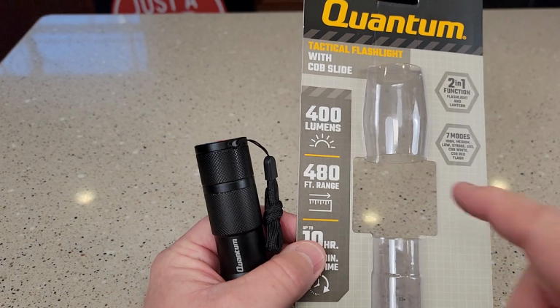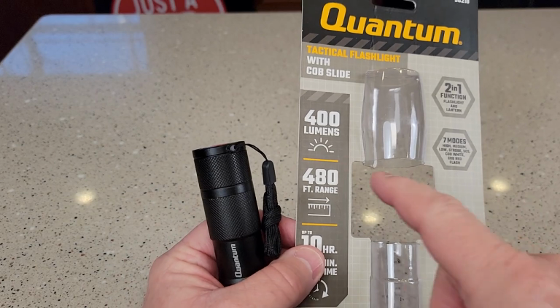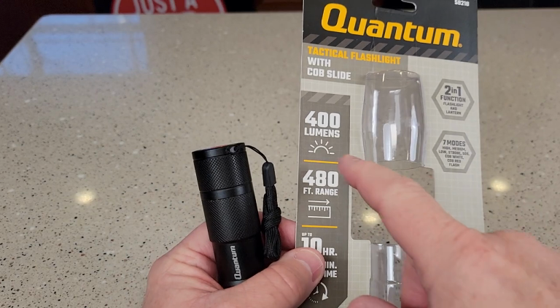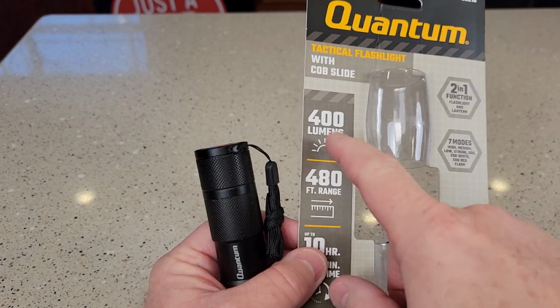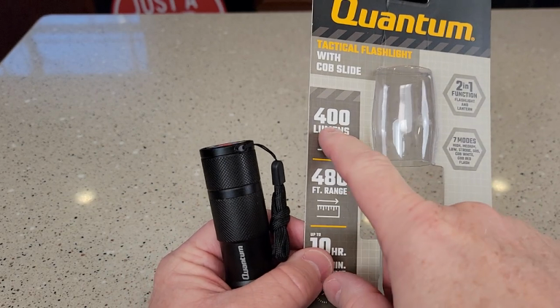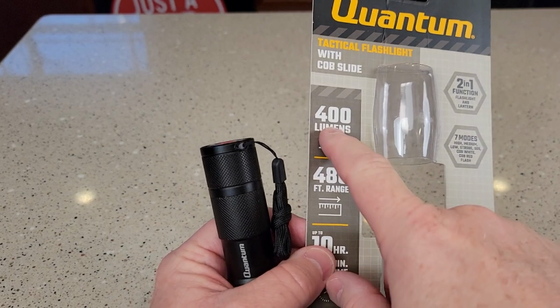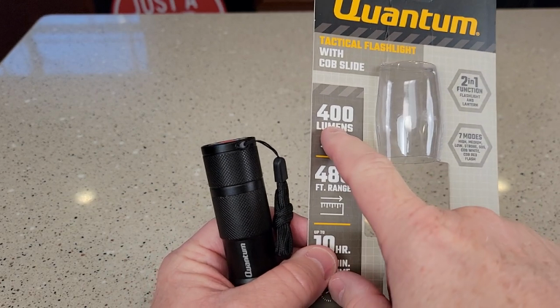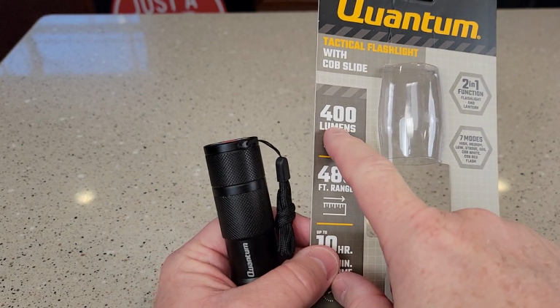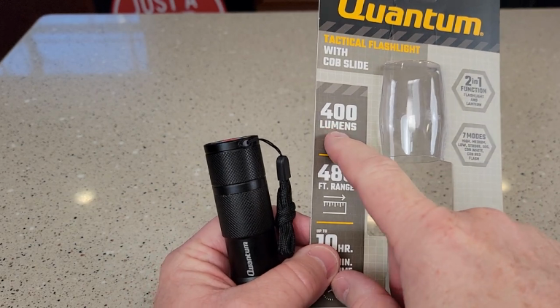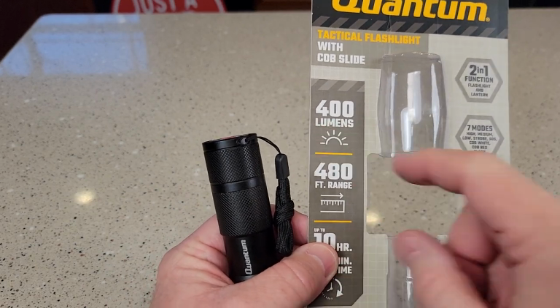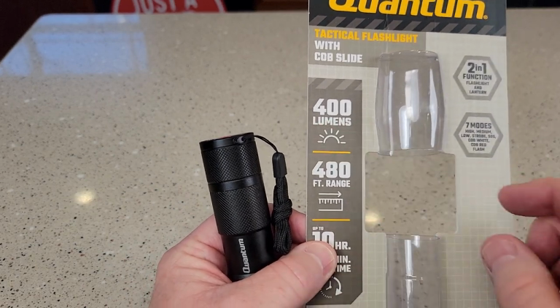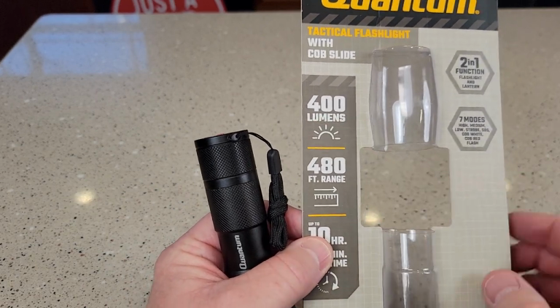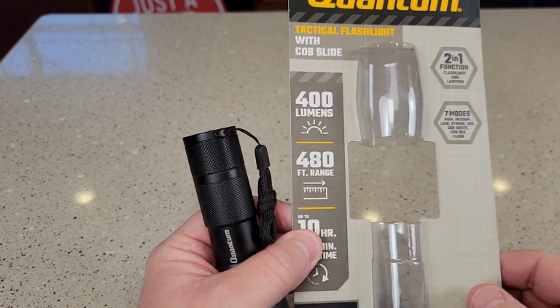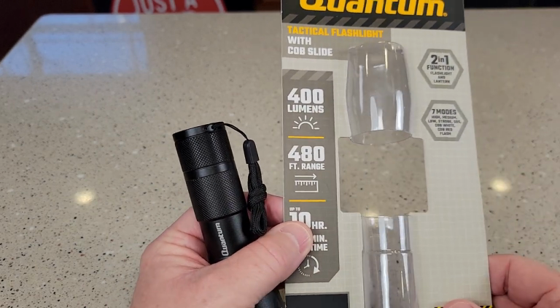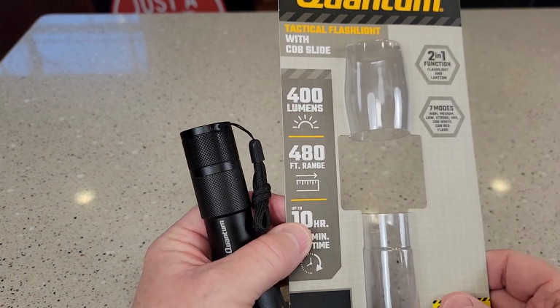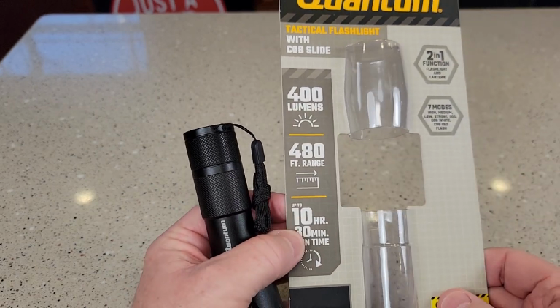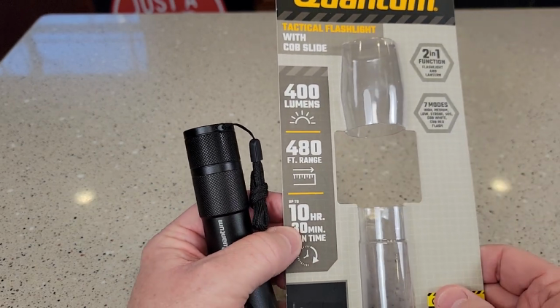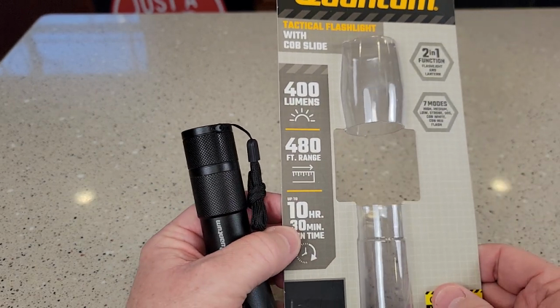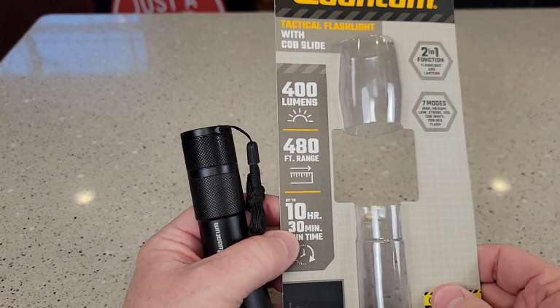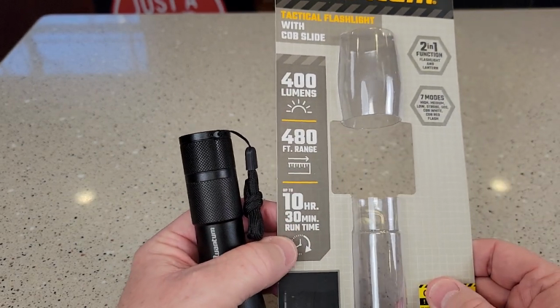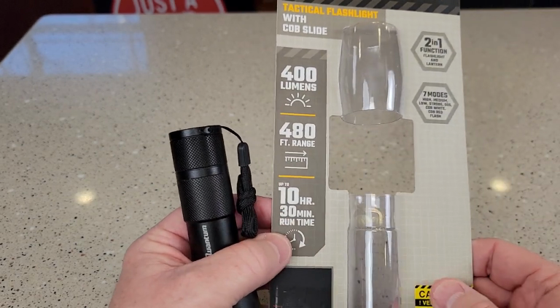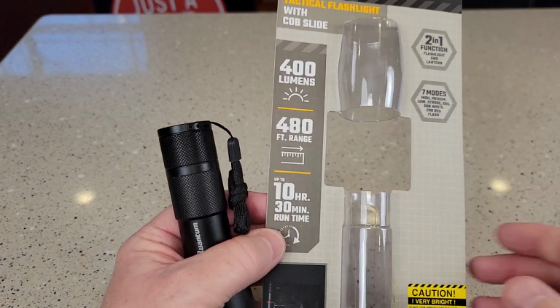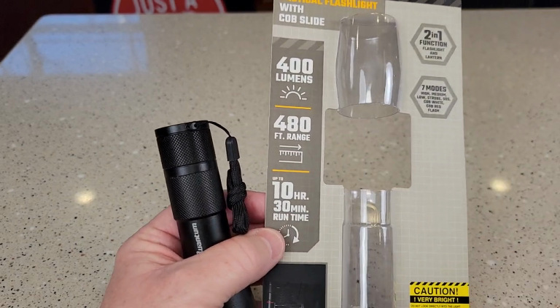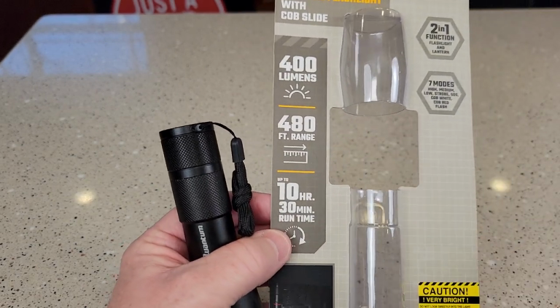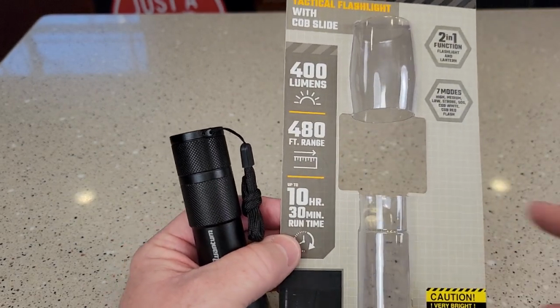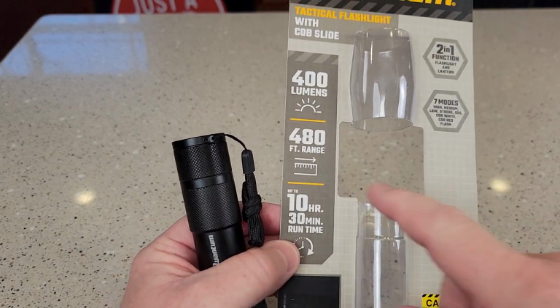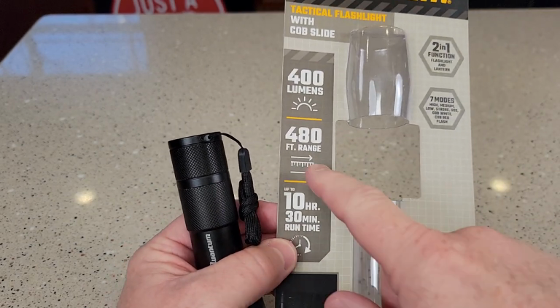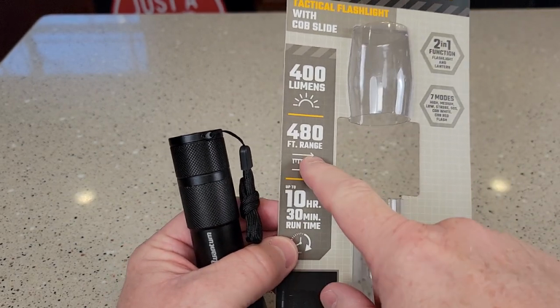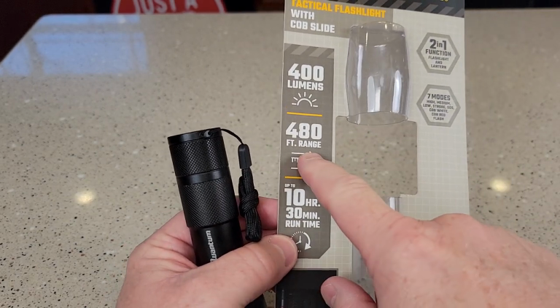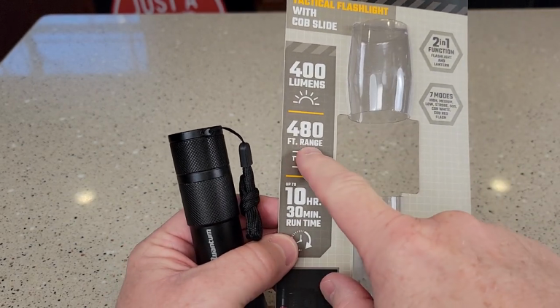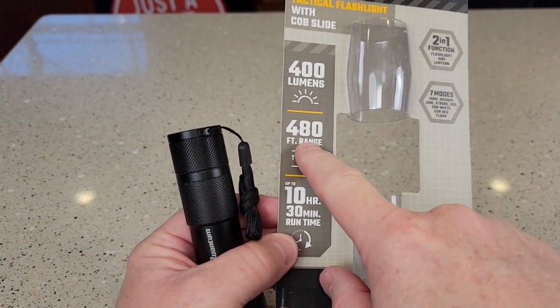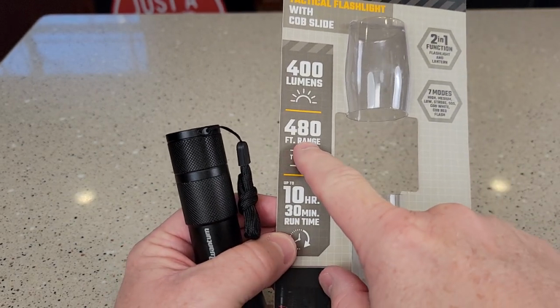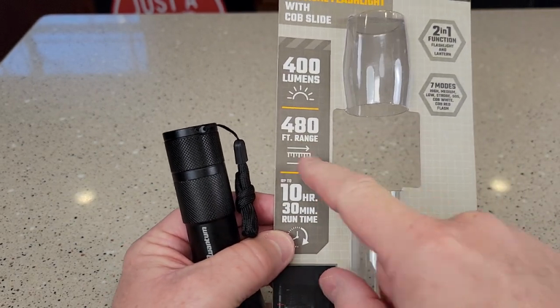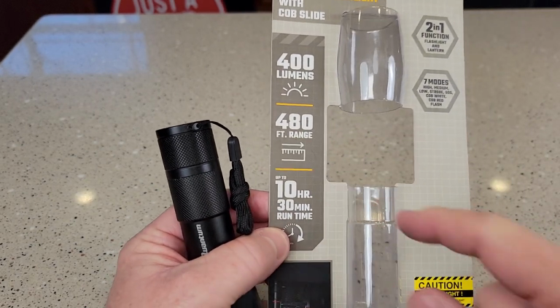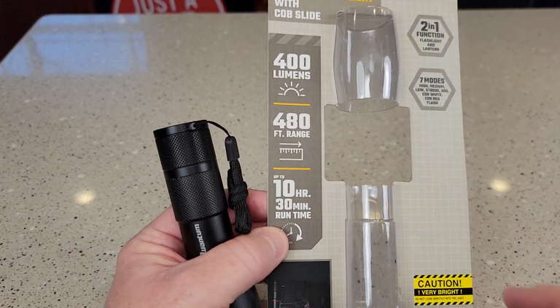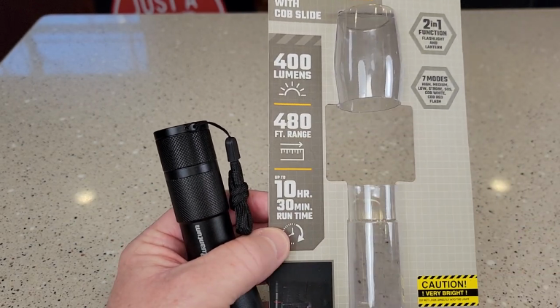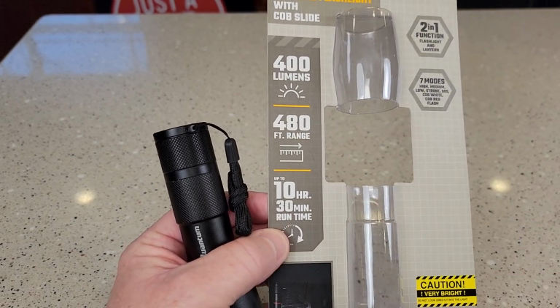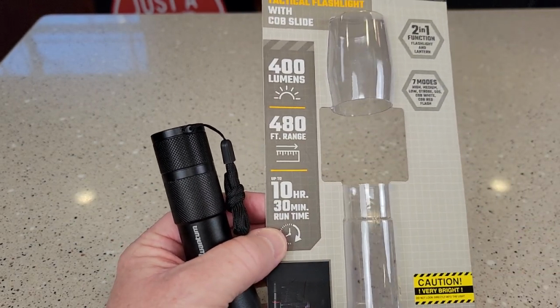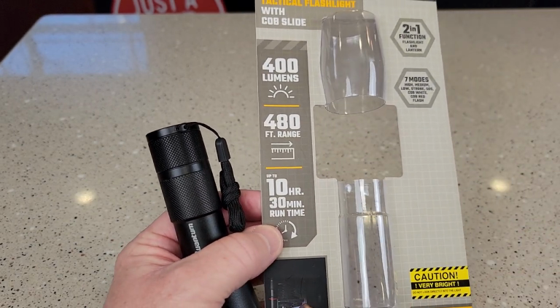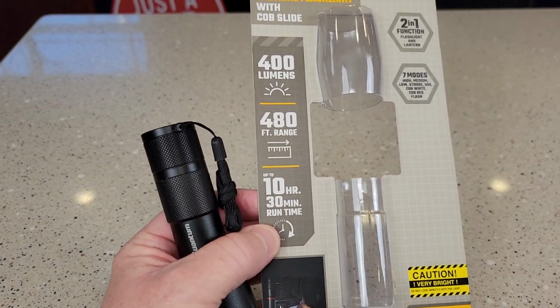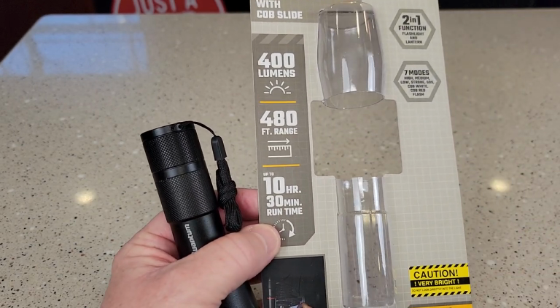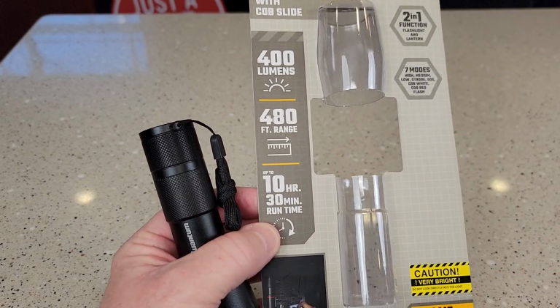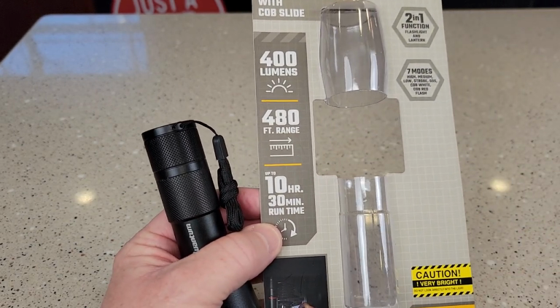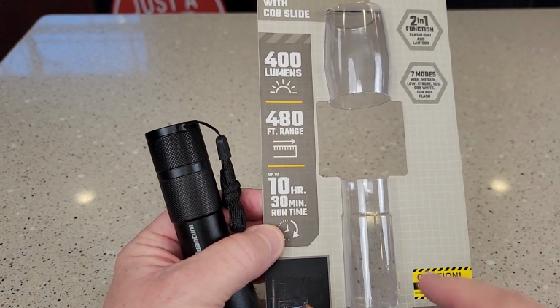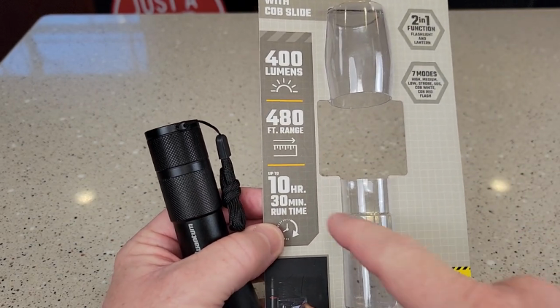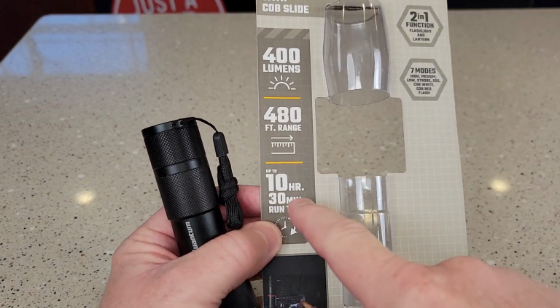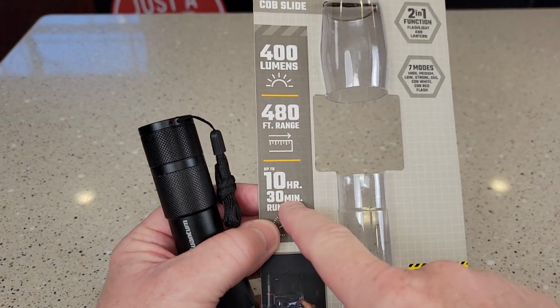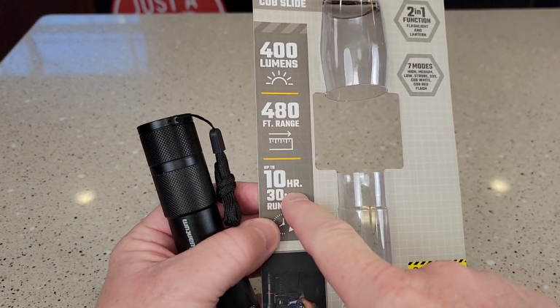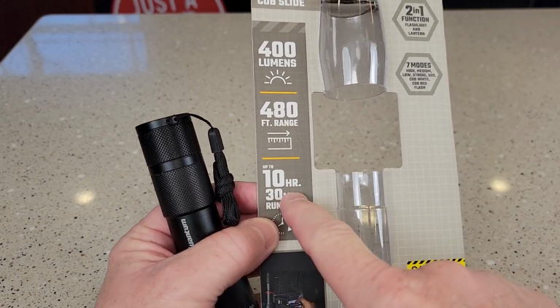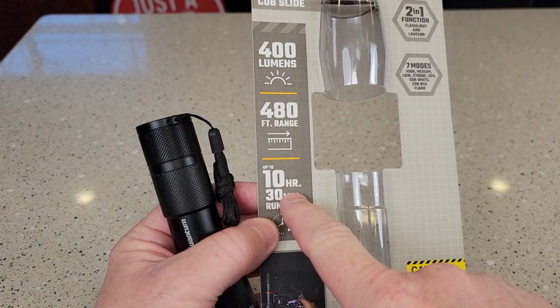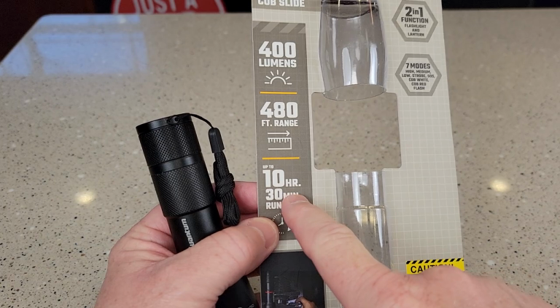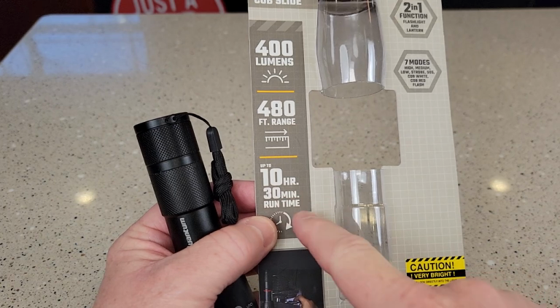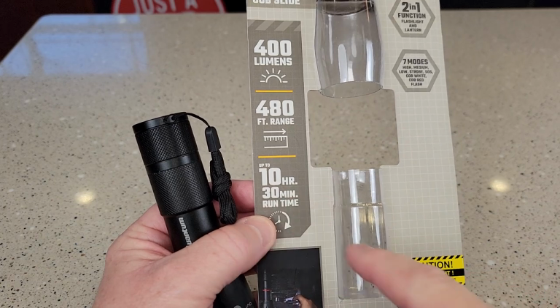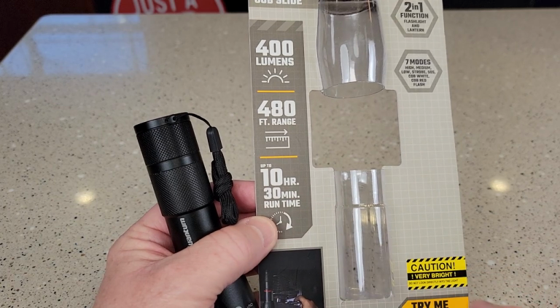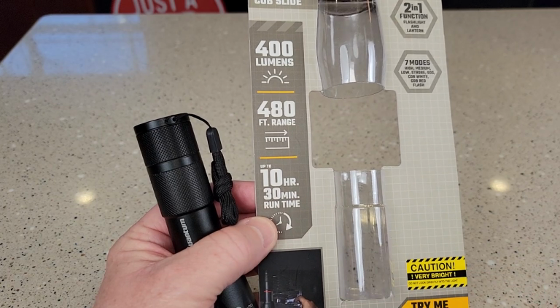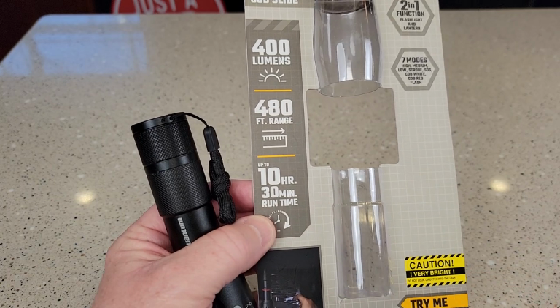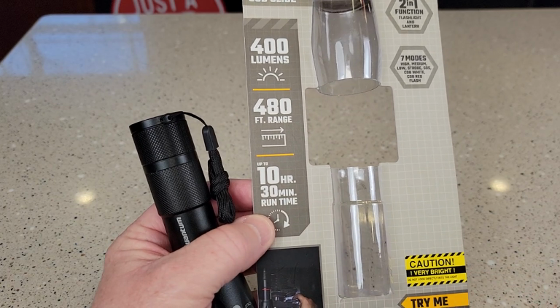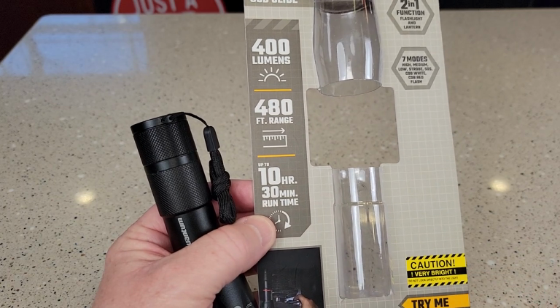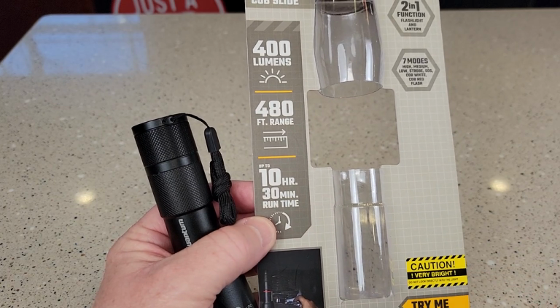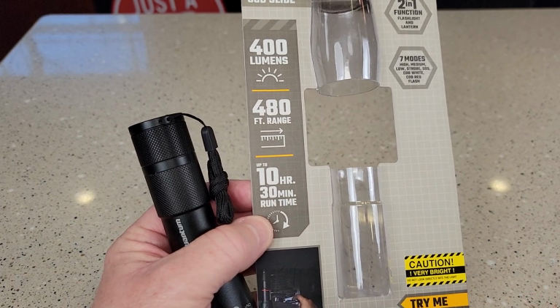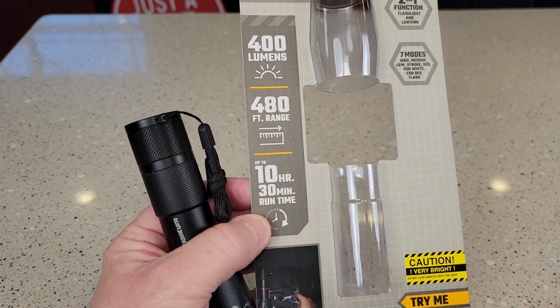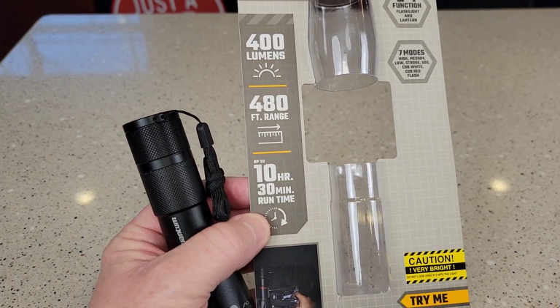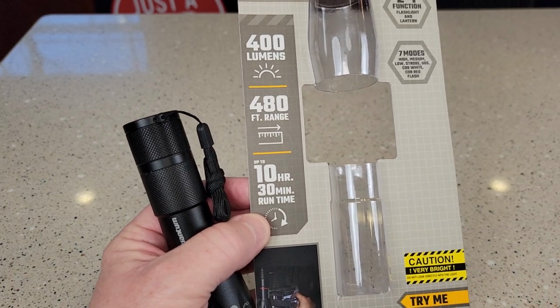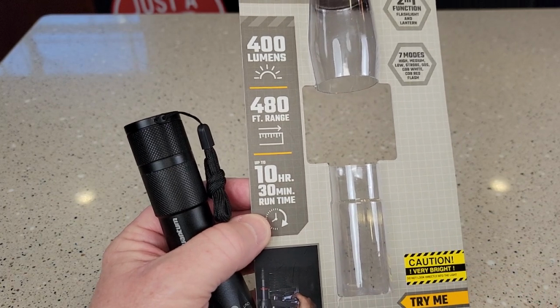It talks about it being 400 lumens, having a 4.8-foot range, and up to a 10-hour run time.